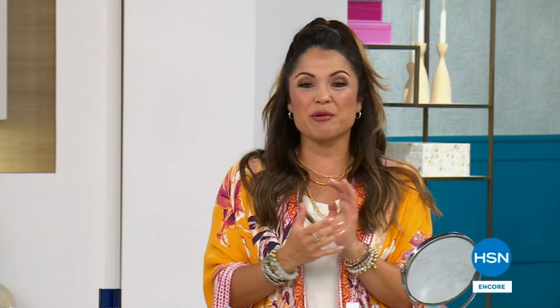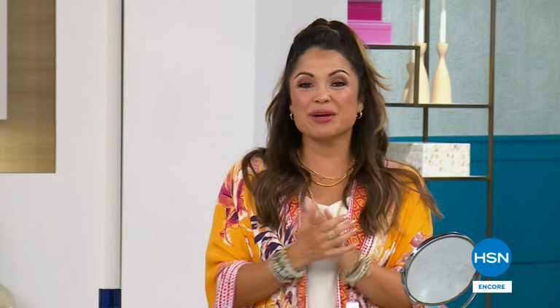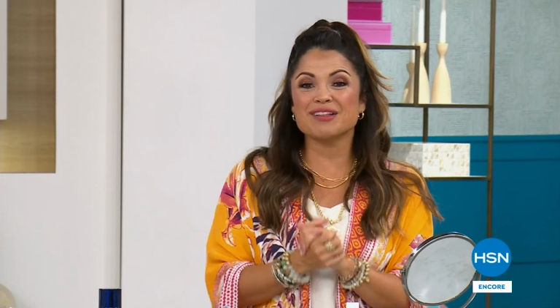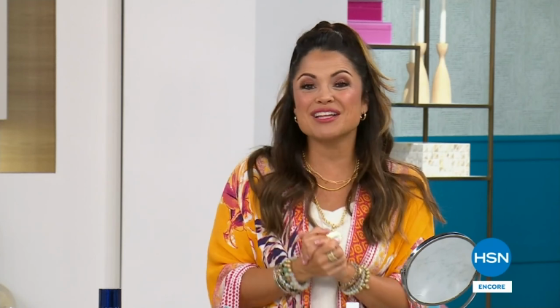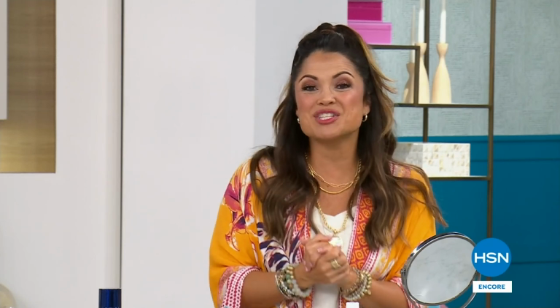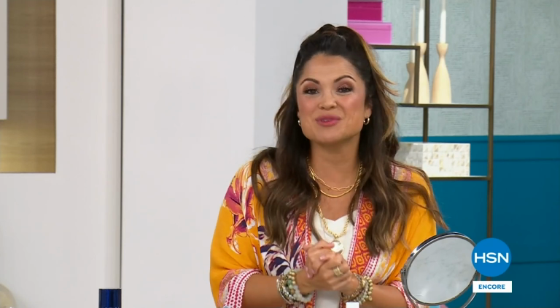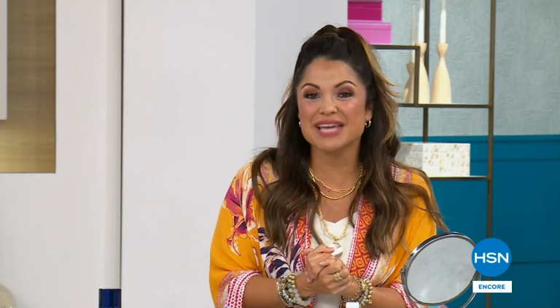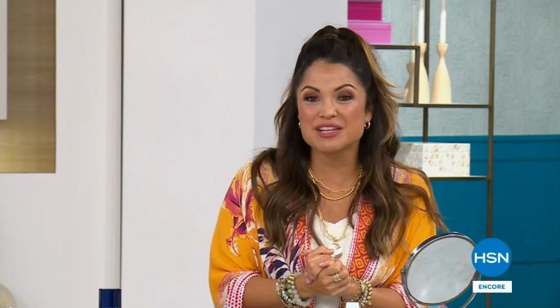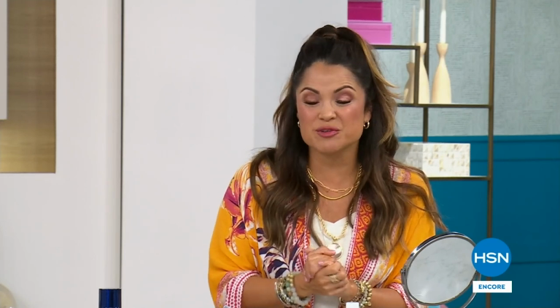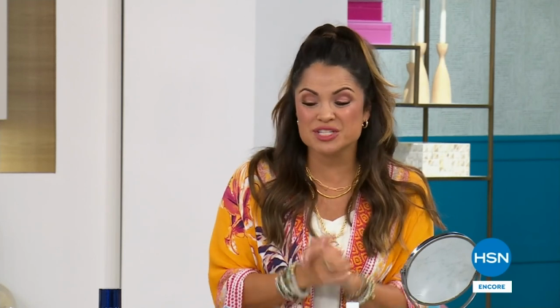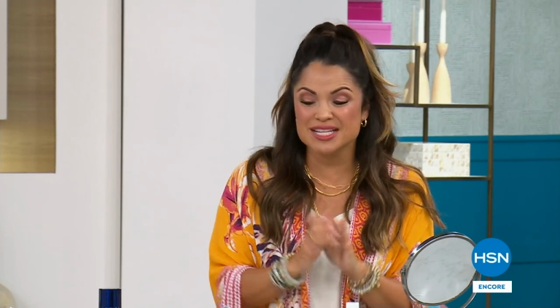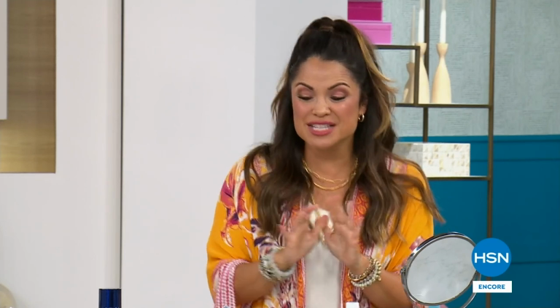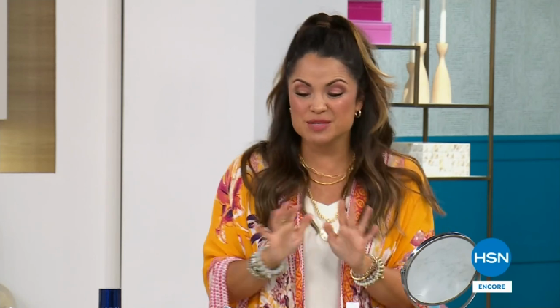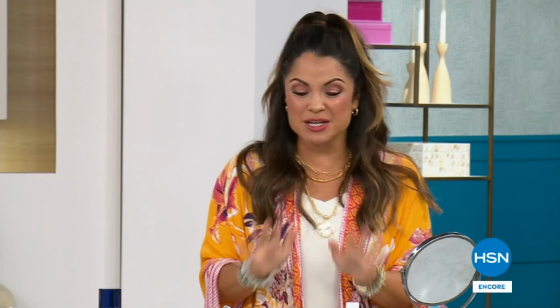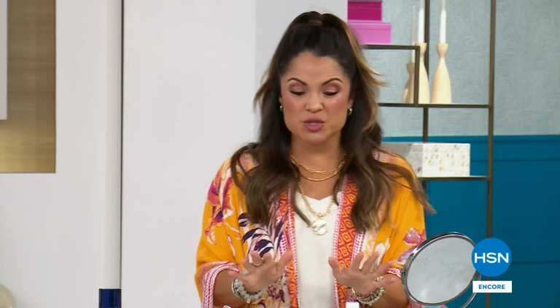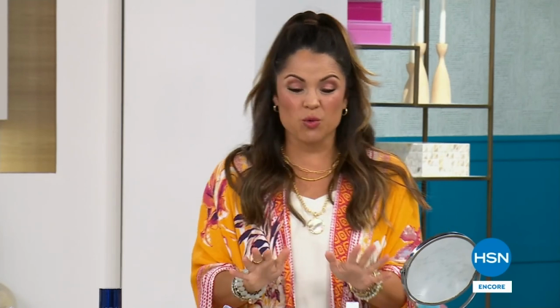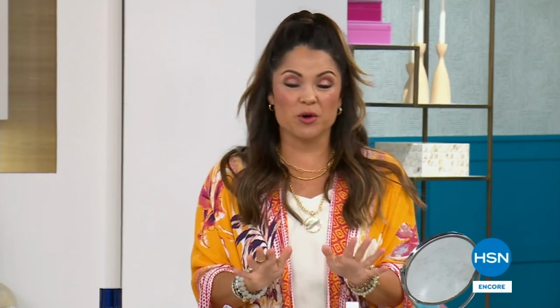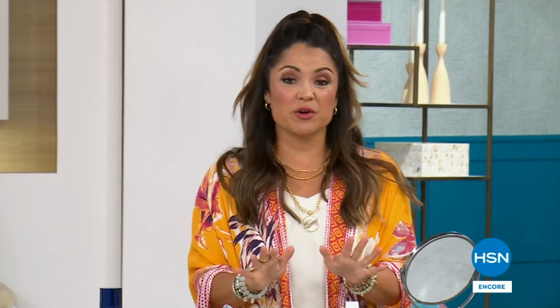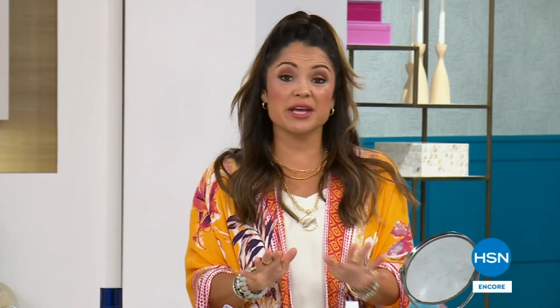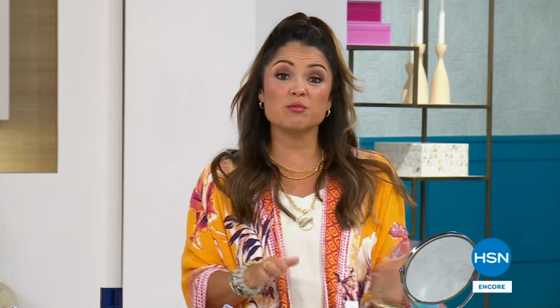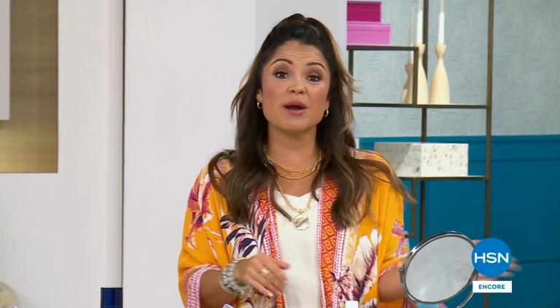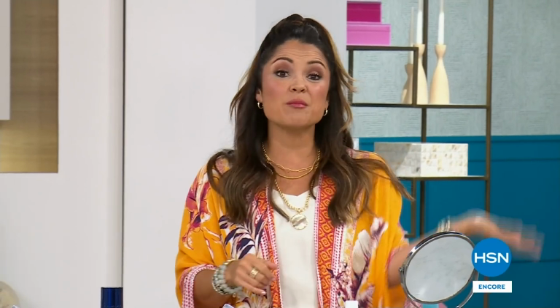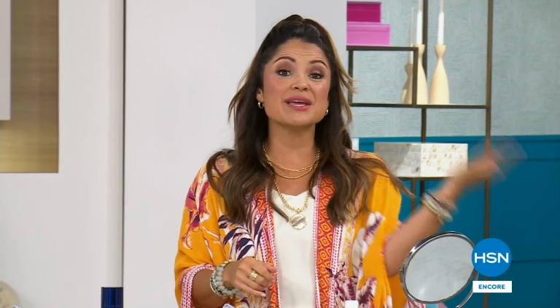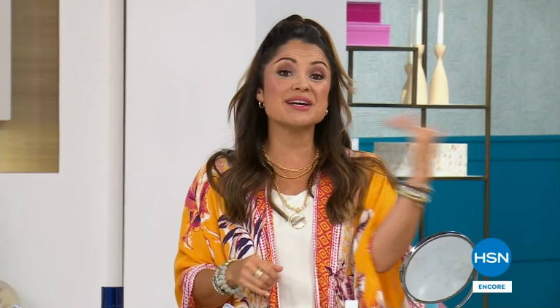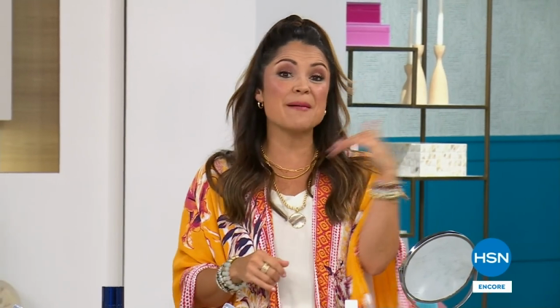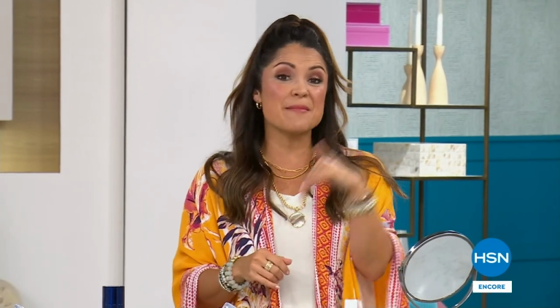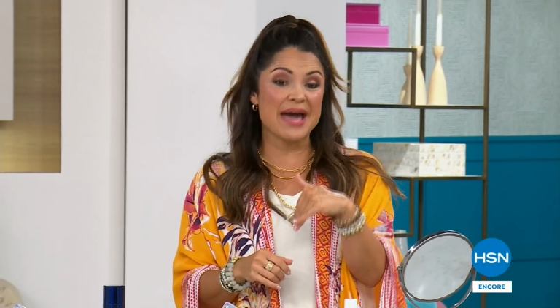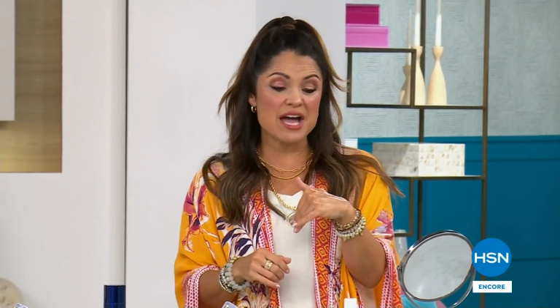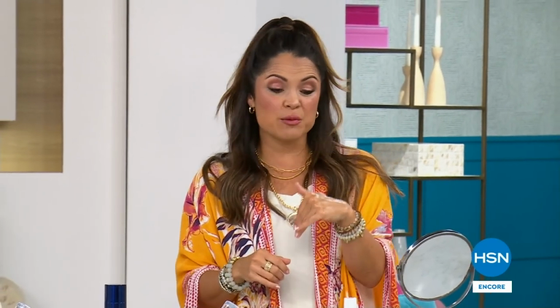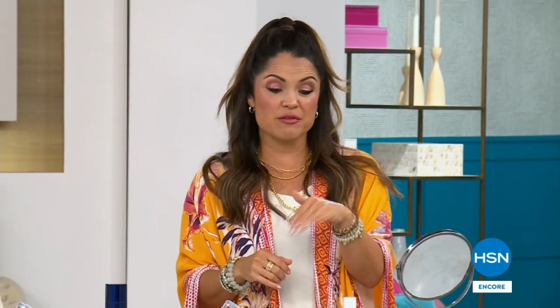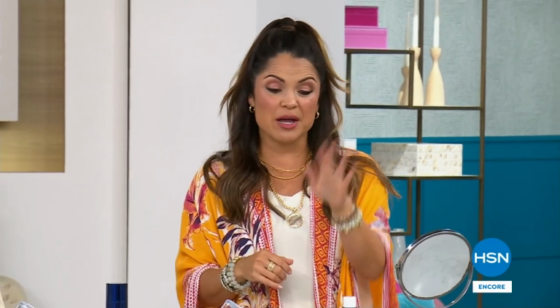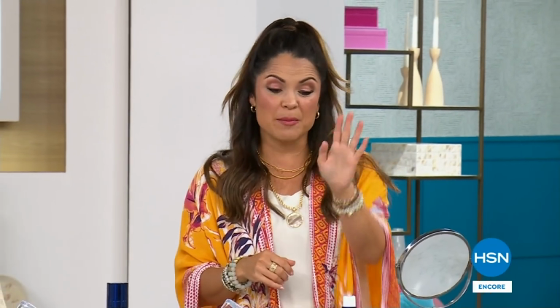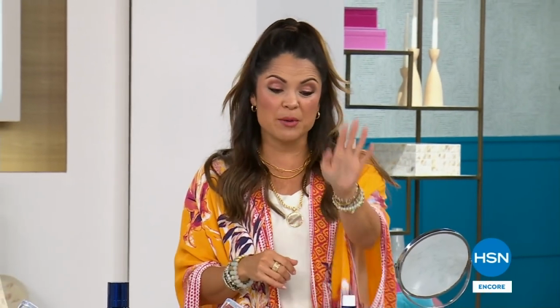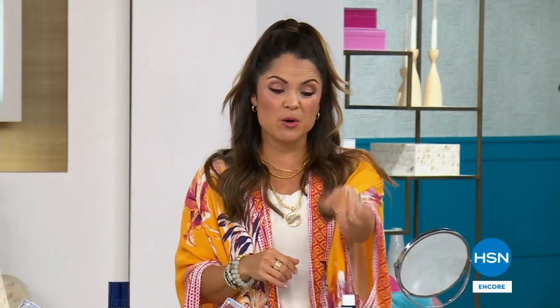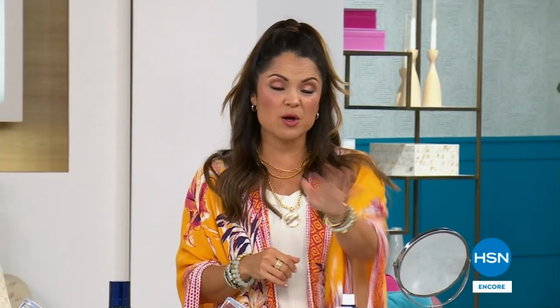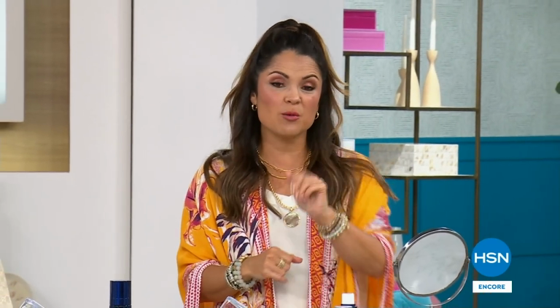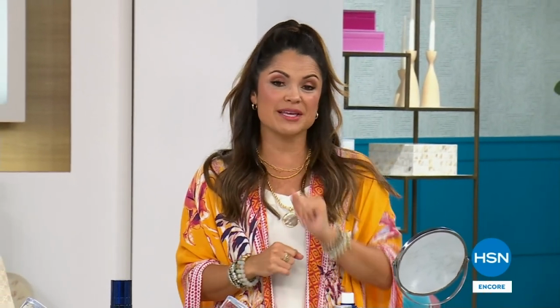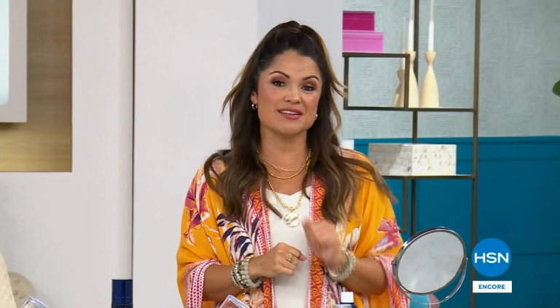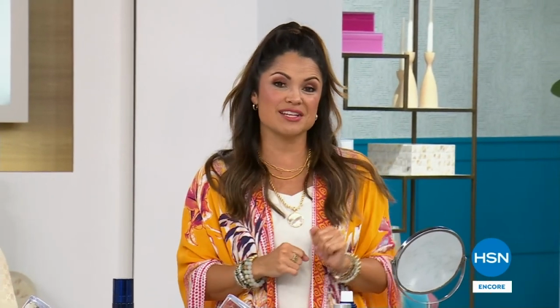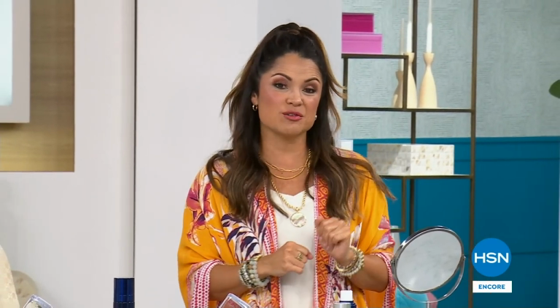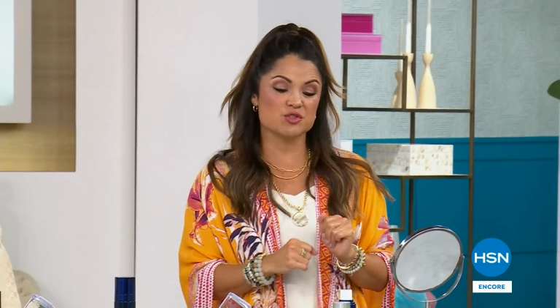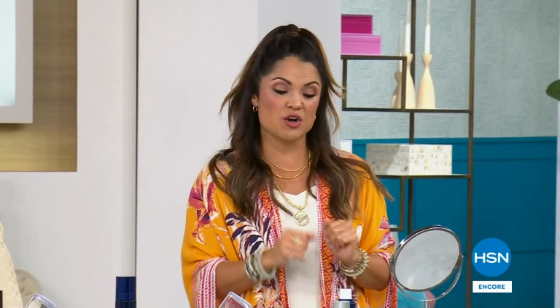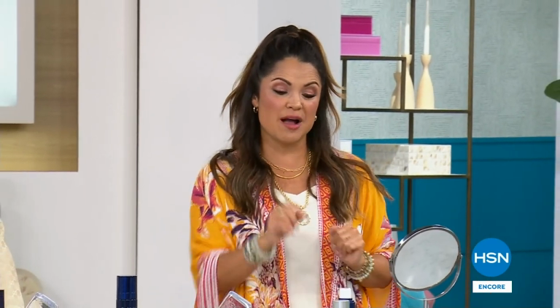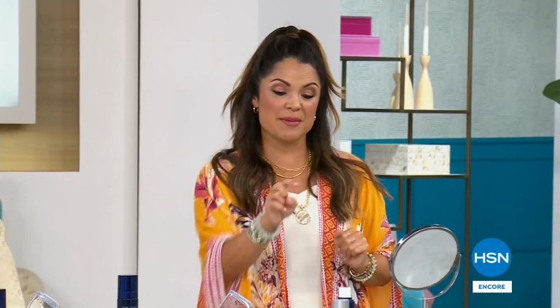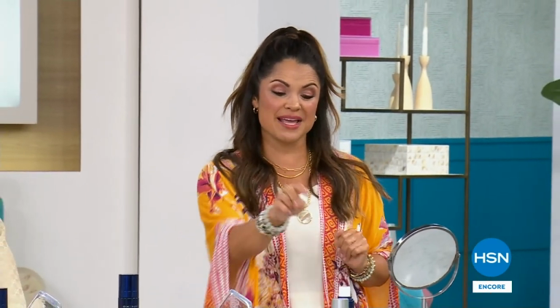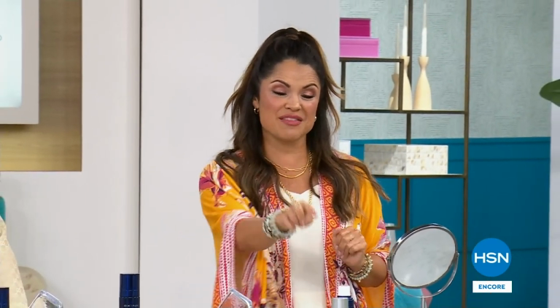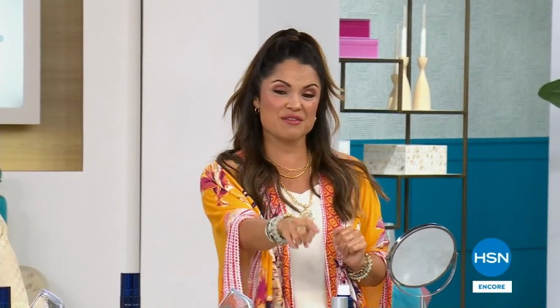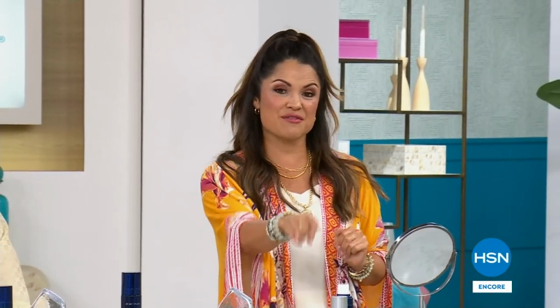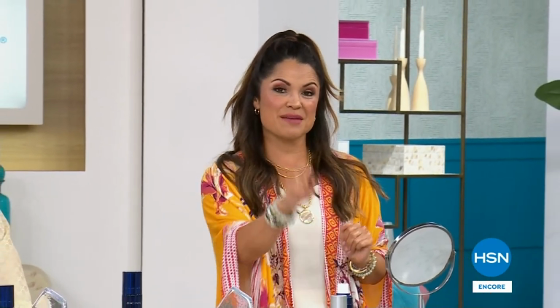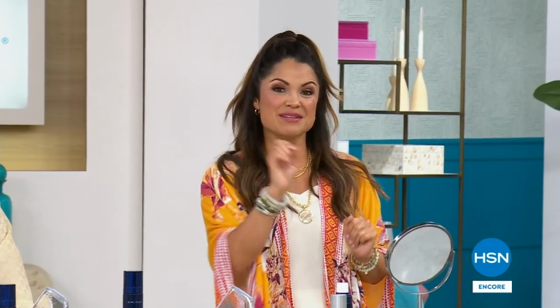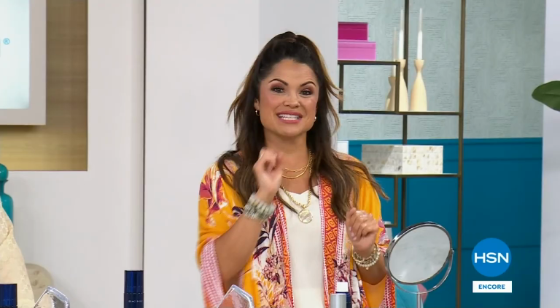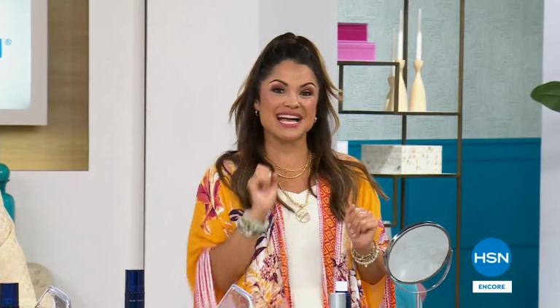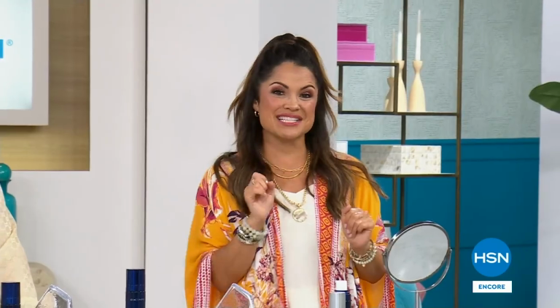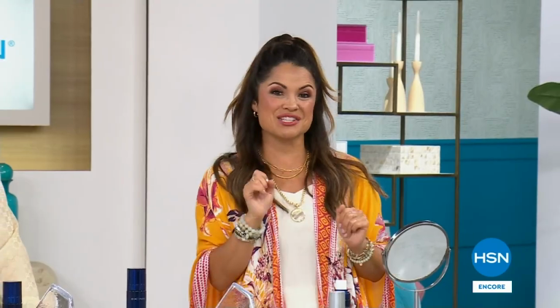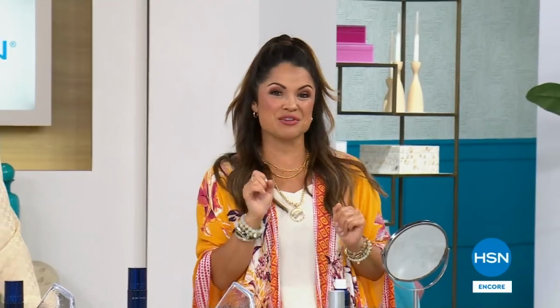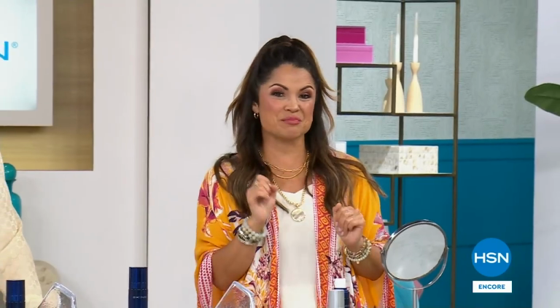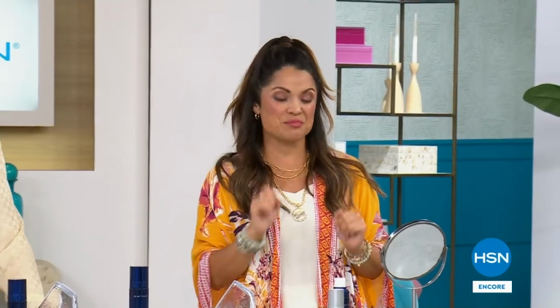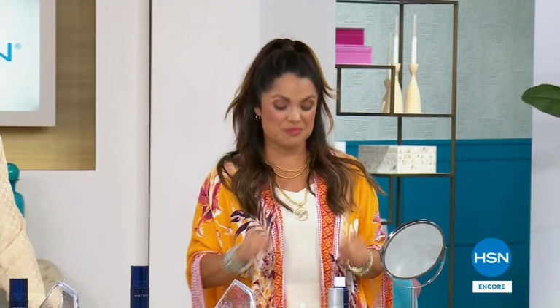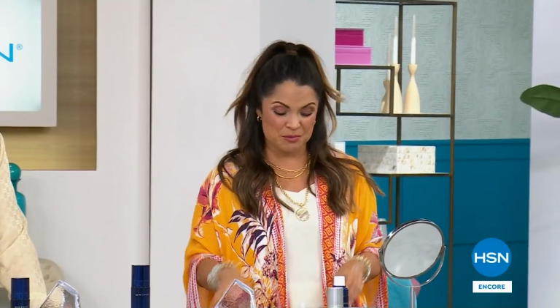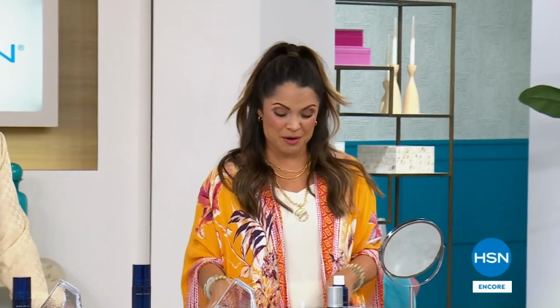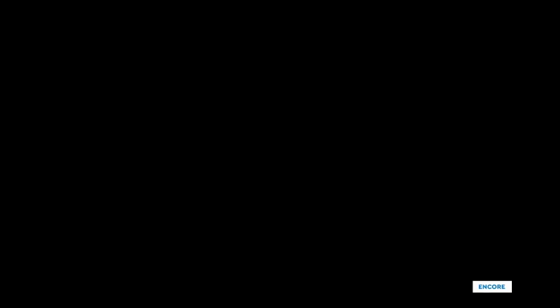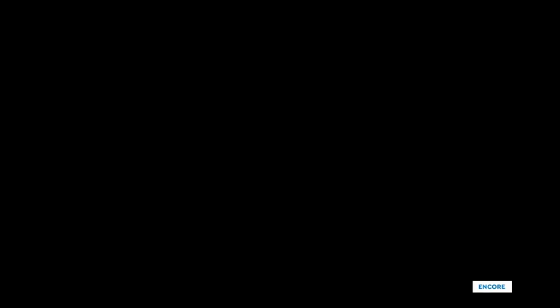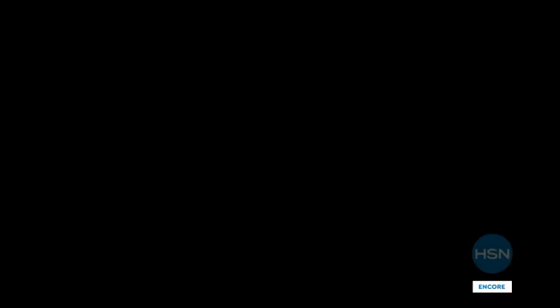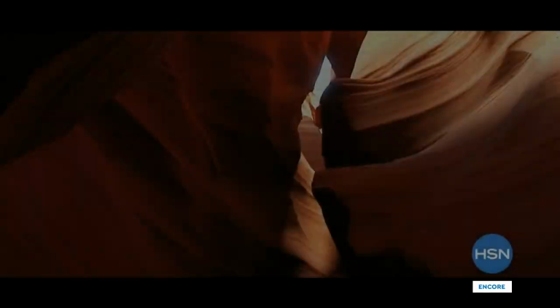All right, we're going to let you get your today's special order. When we come back, we've got a BOGO weekly deal drop and the famous eye serum. We'll be right back.